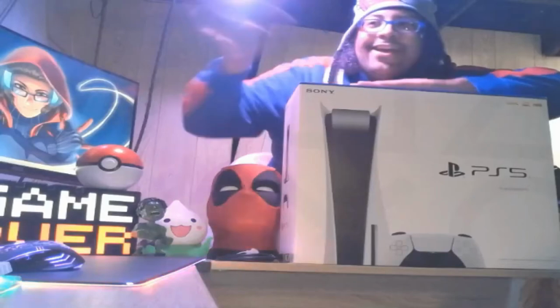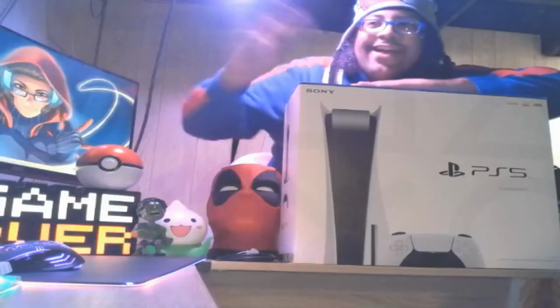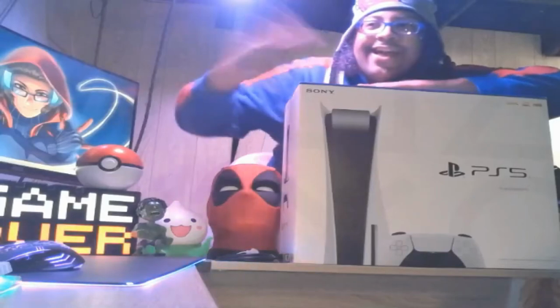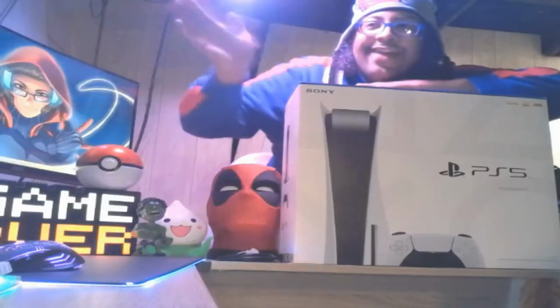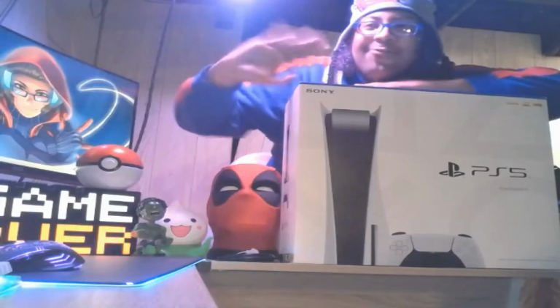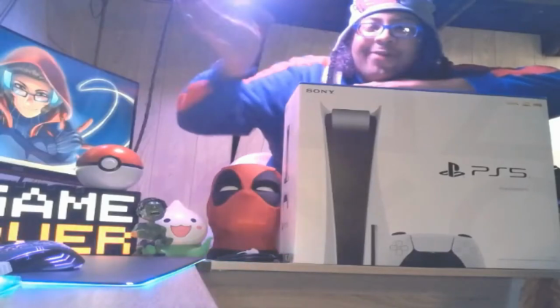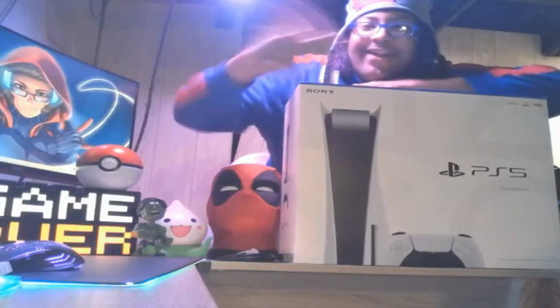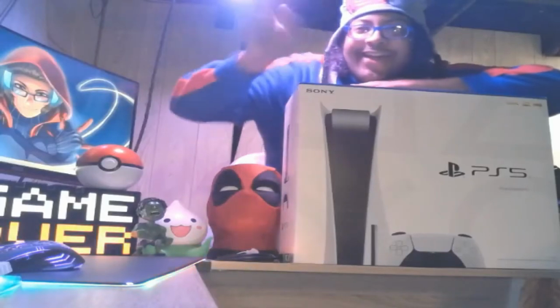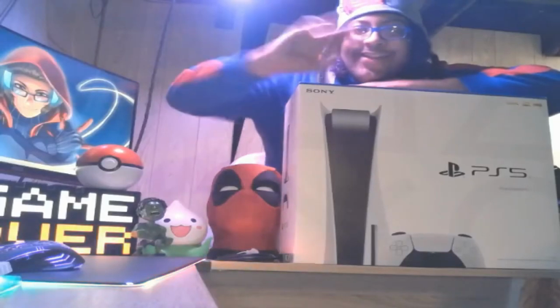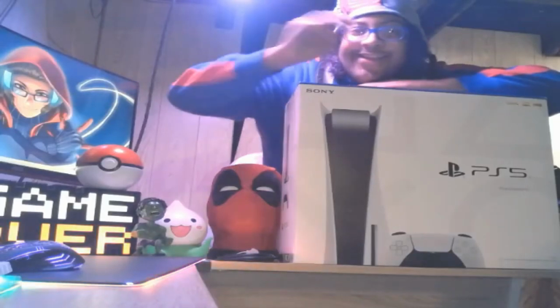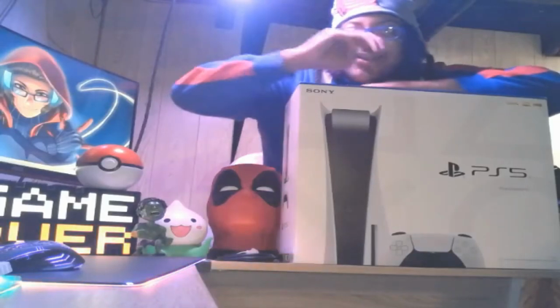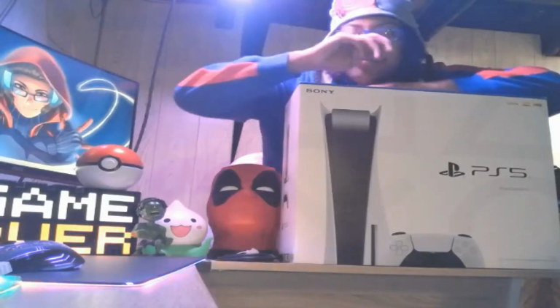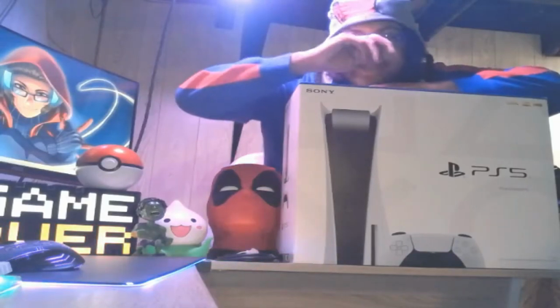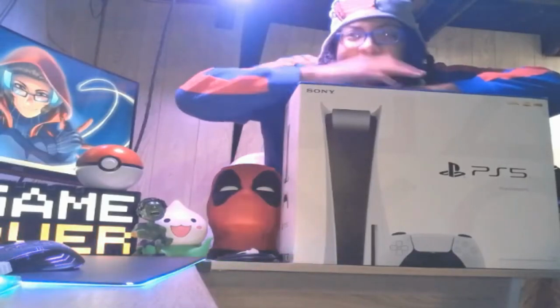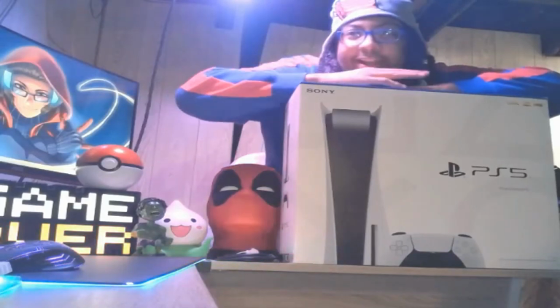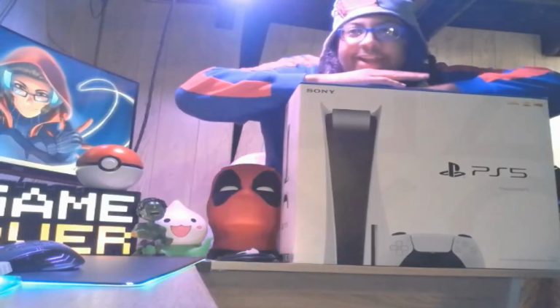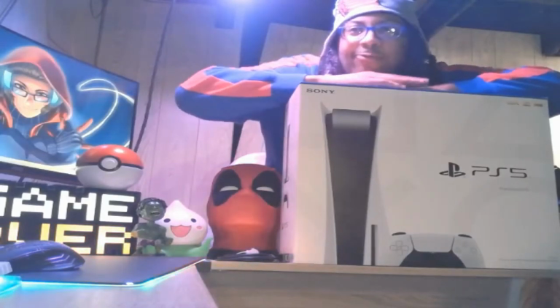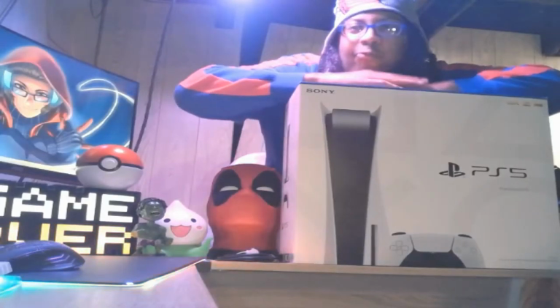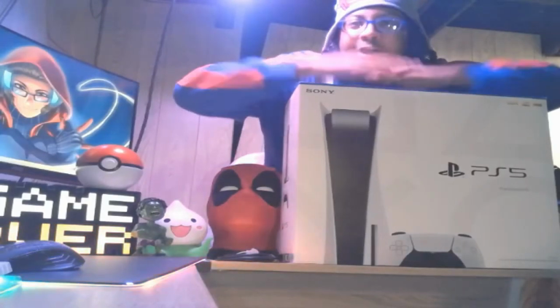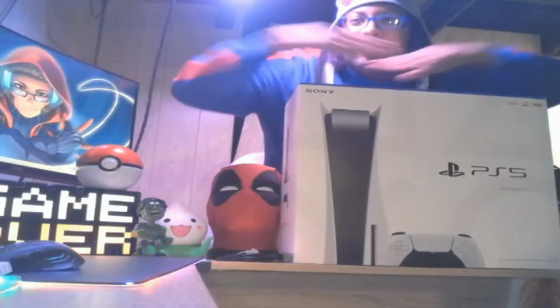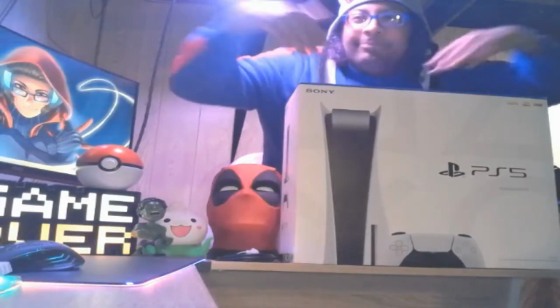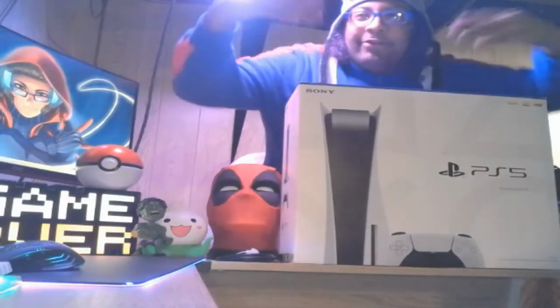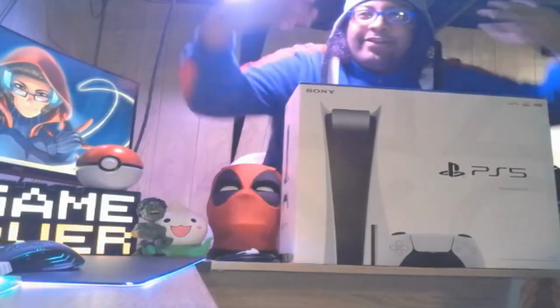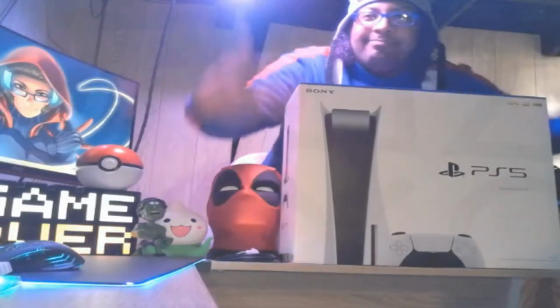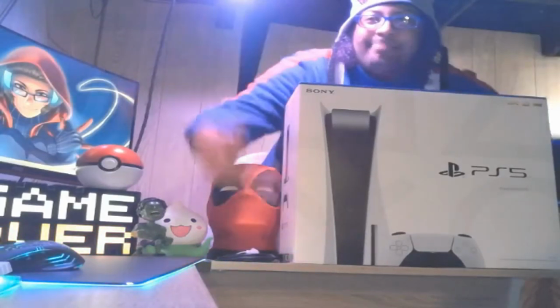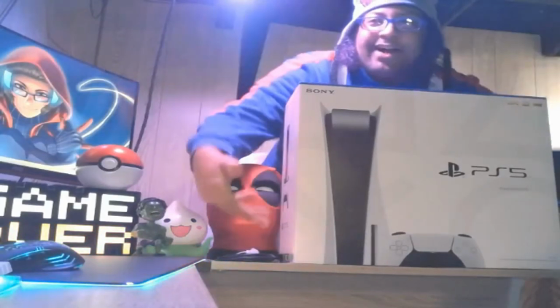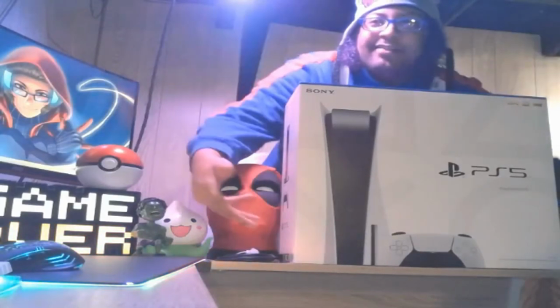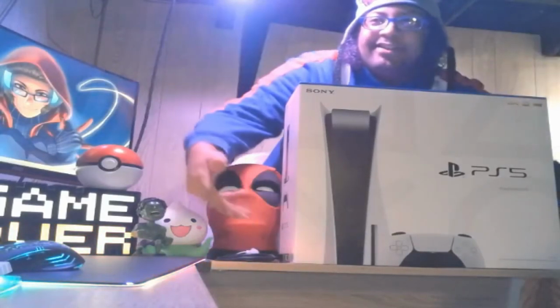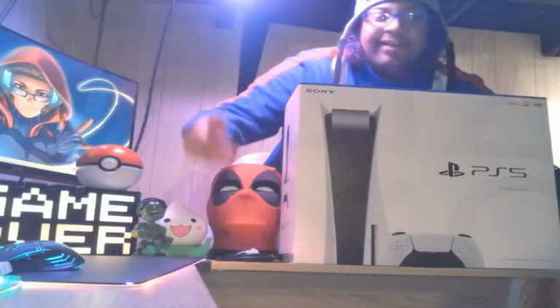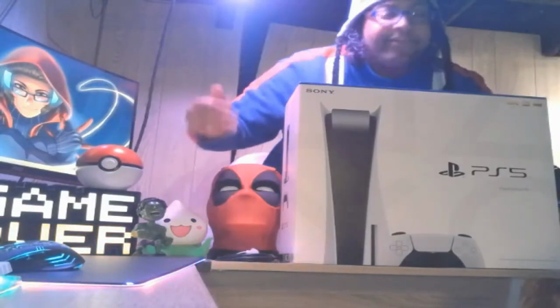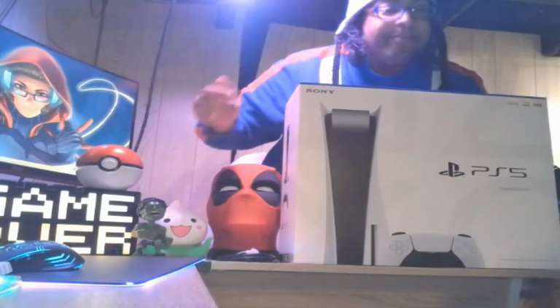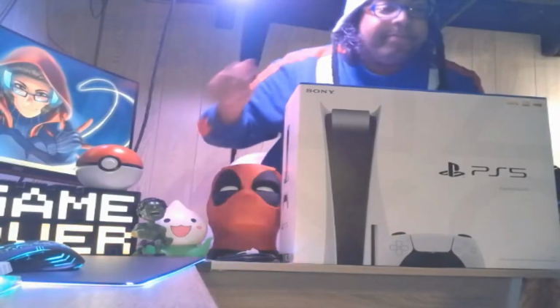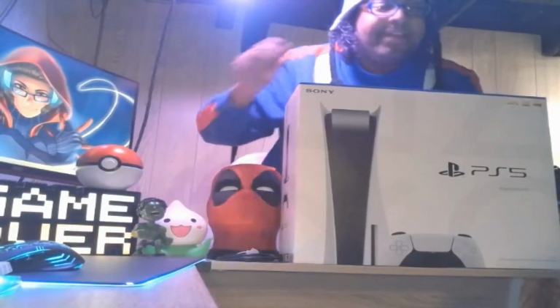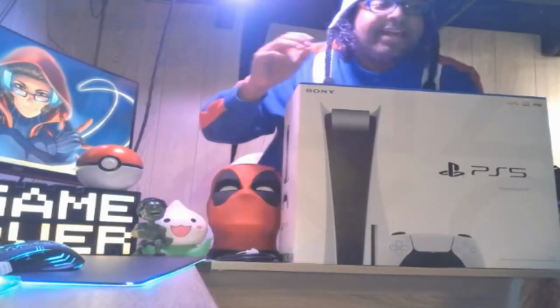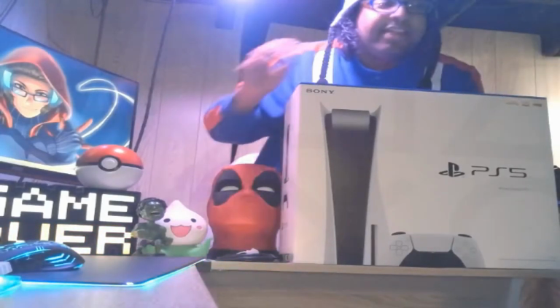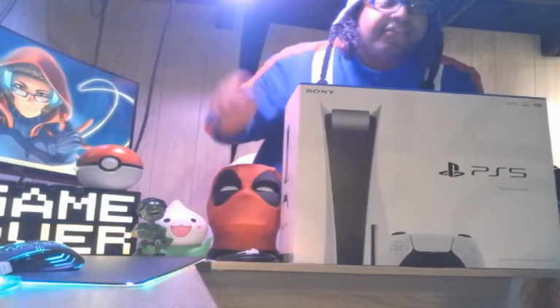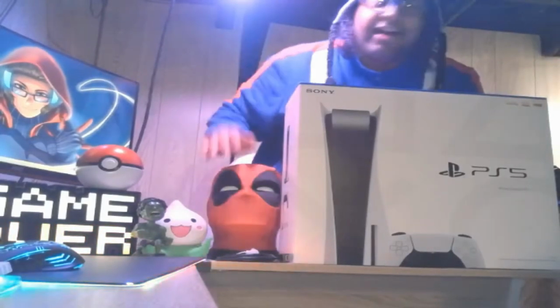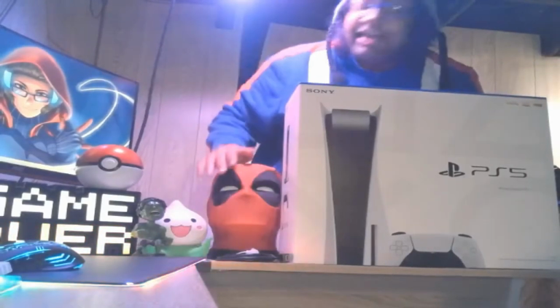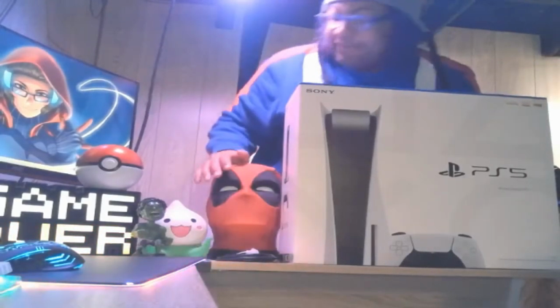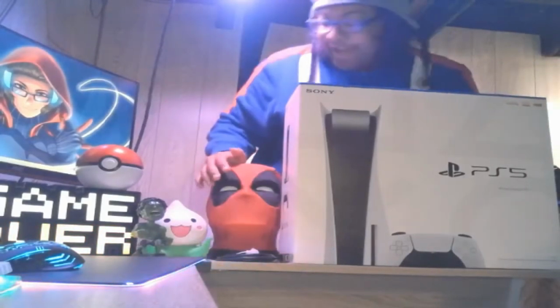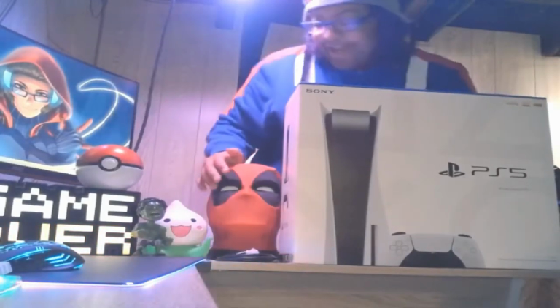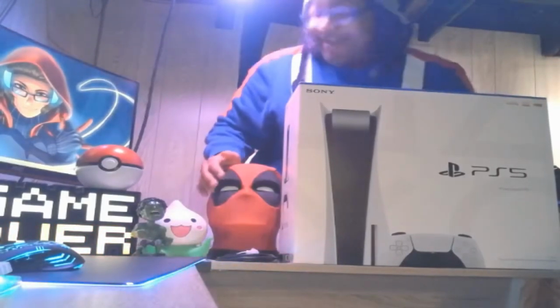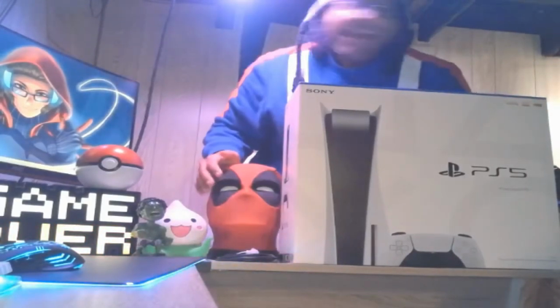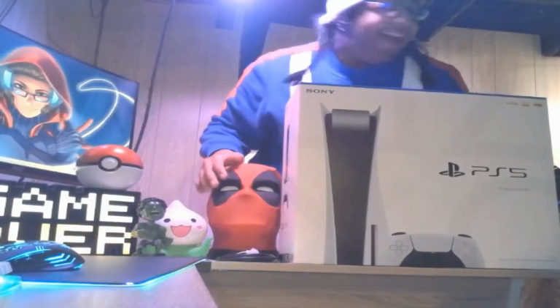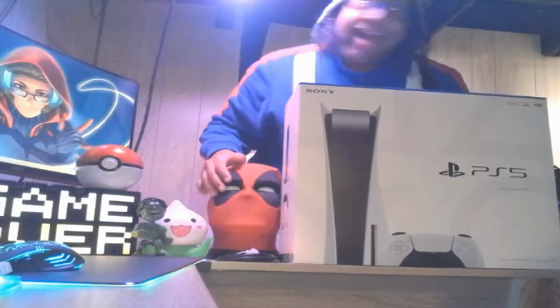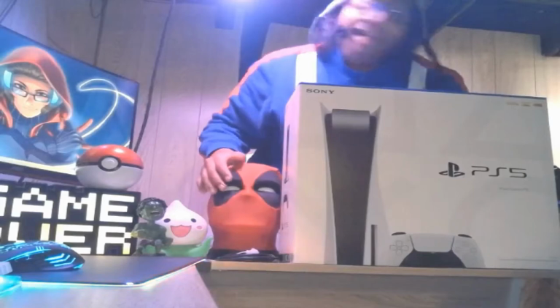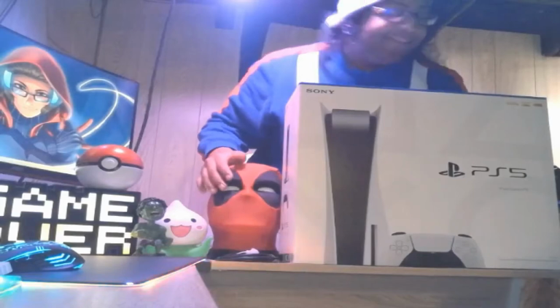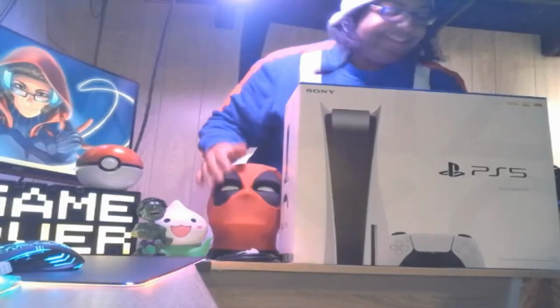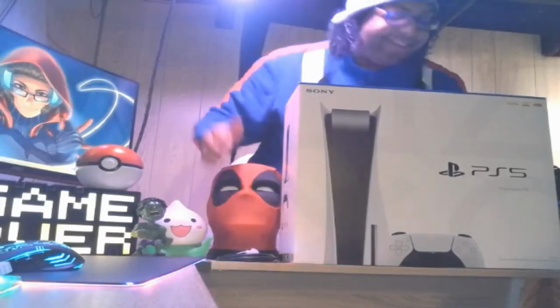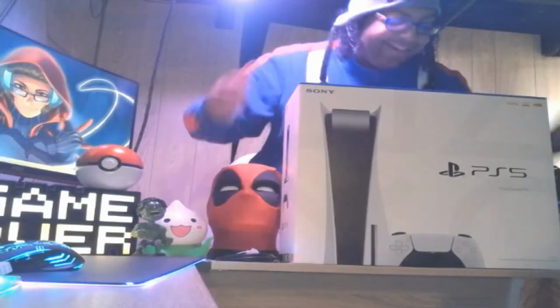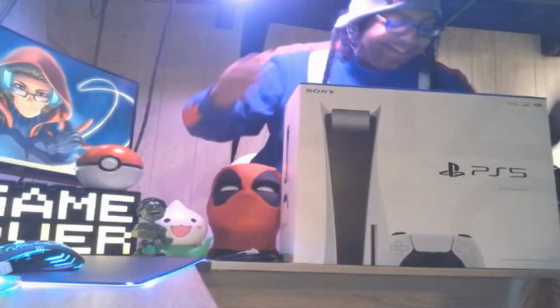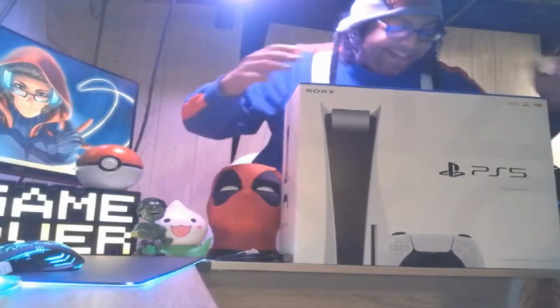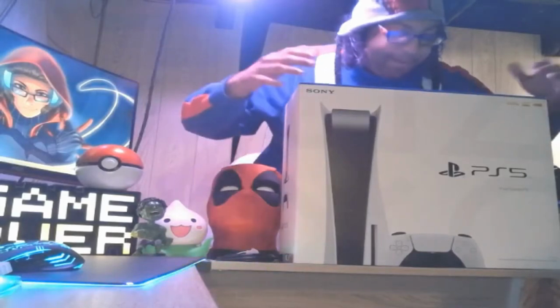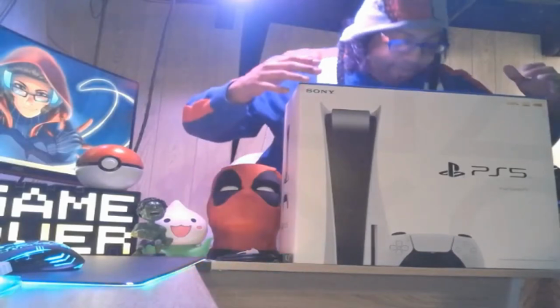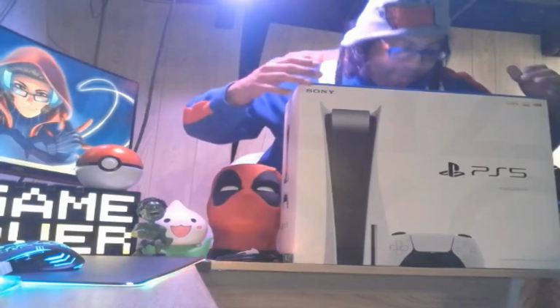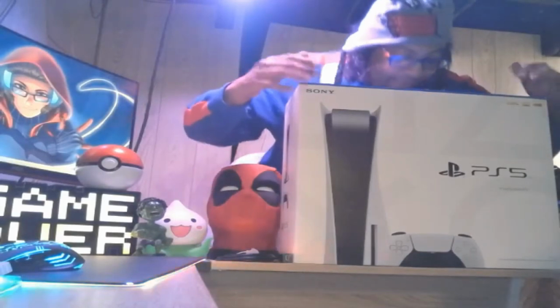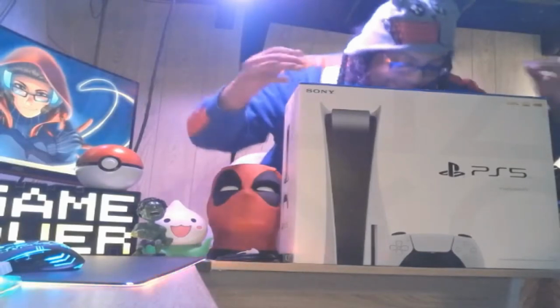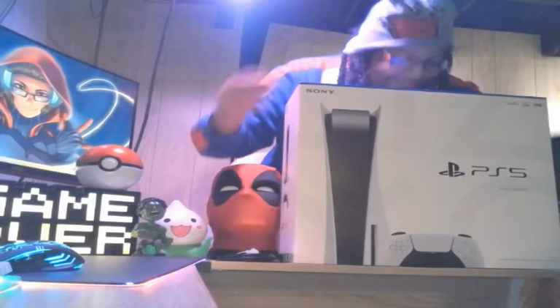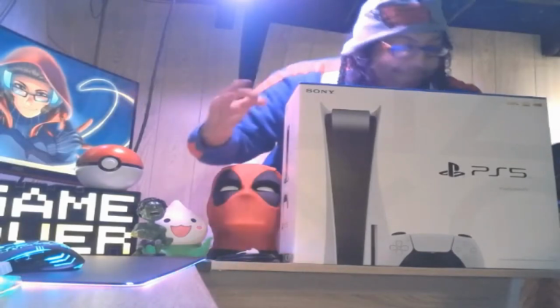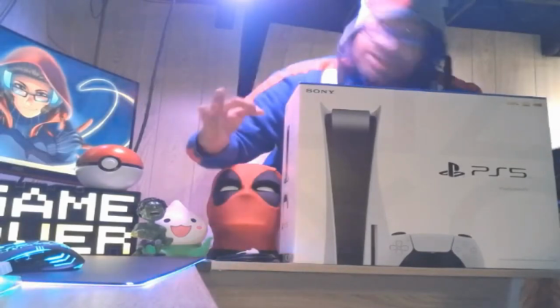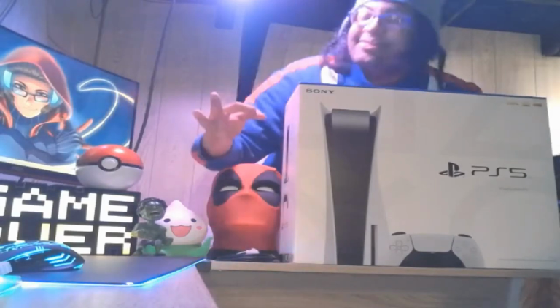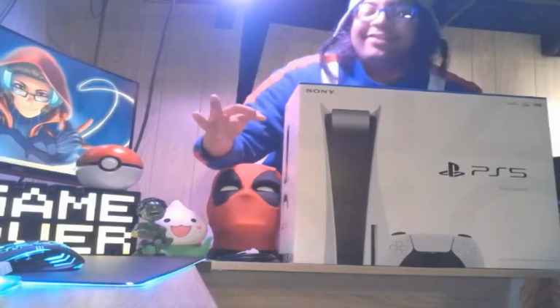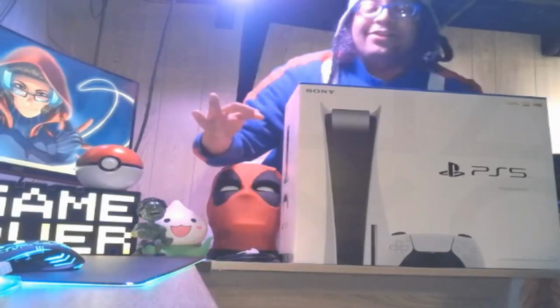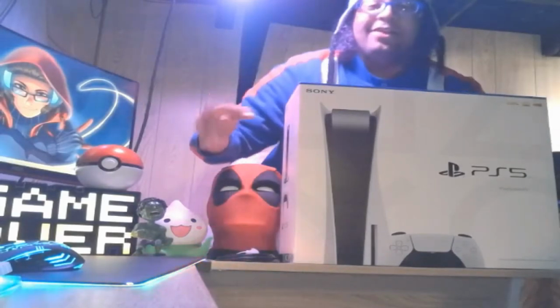Hey everyone, Dustin Dan here, and welcome to the unboxing of the PS5. As you can tell, I am fucking amazed to do this.